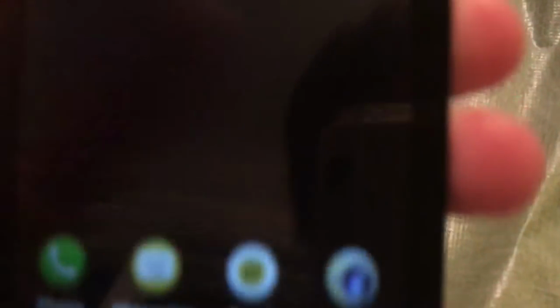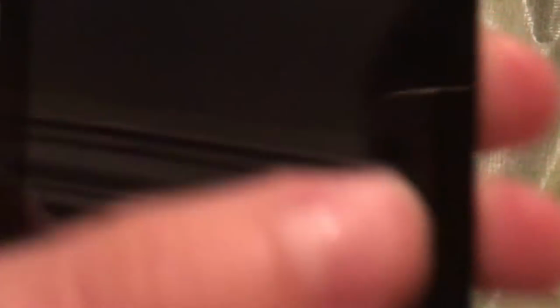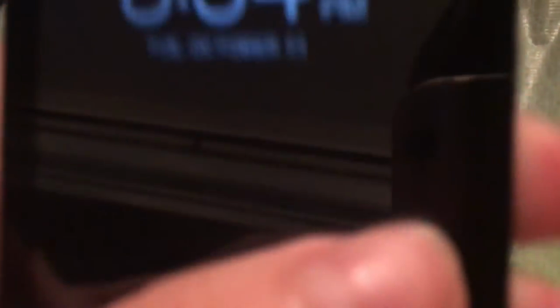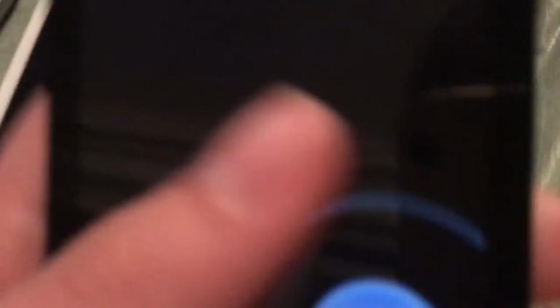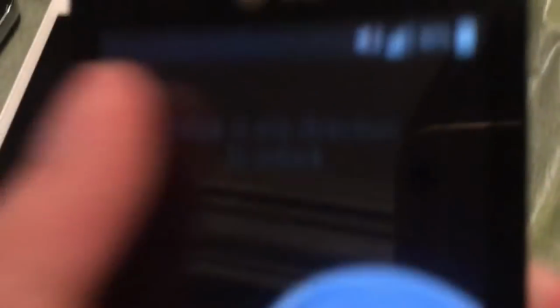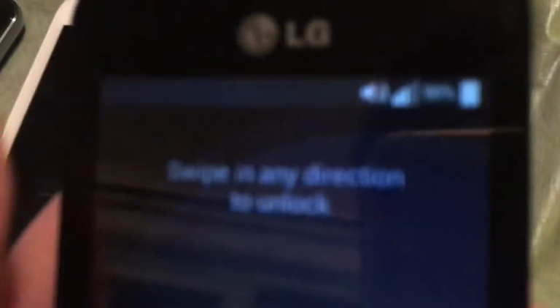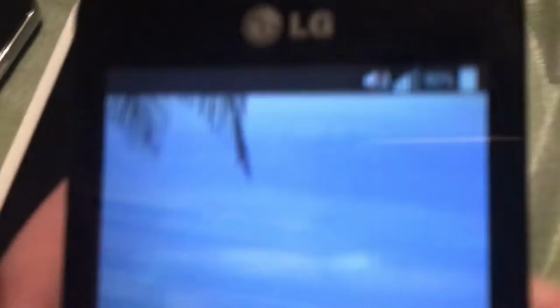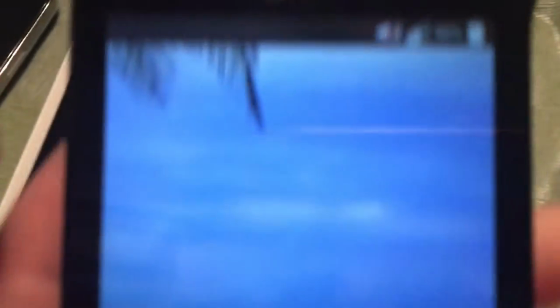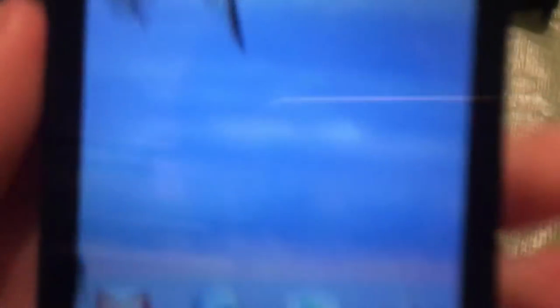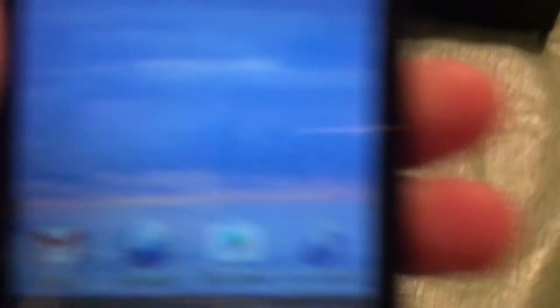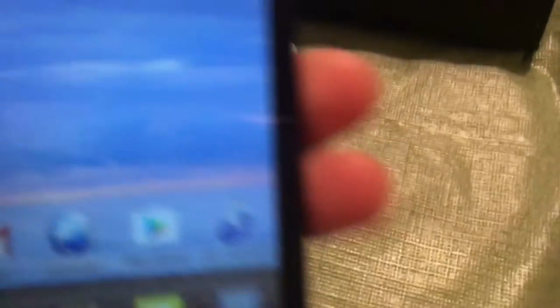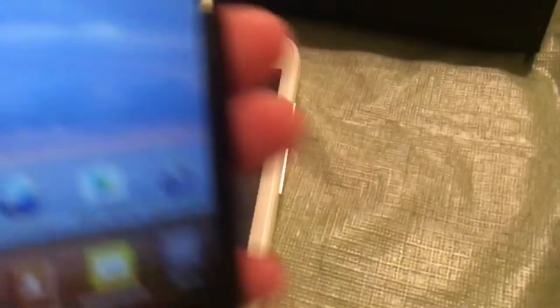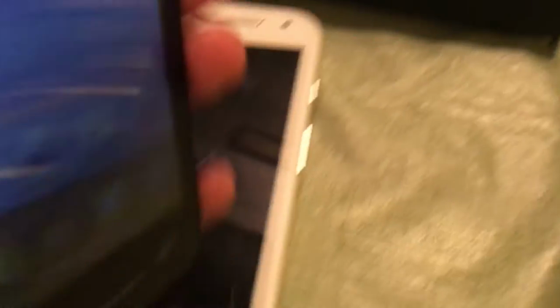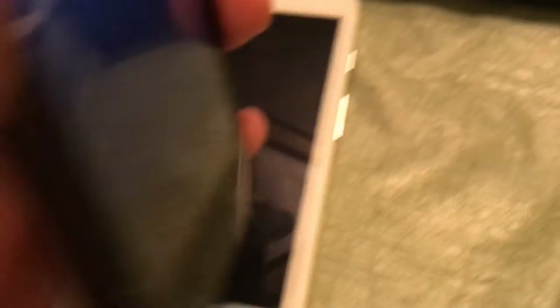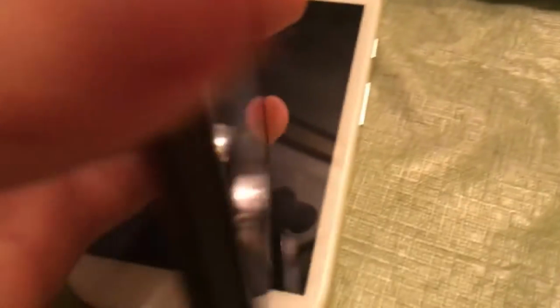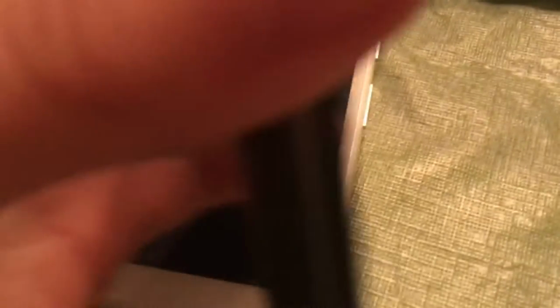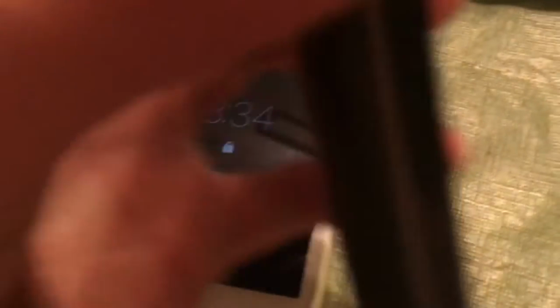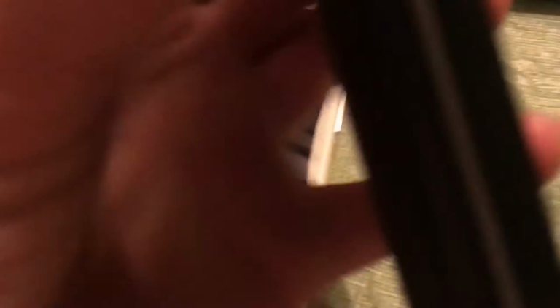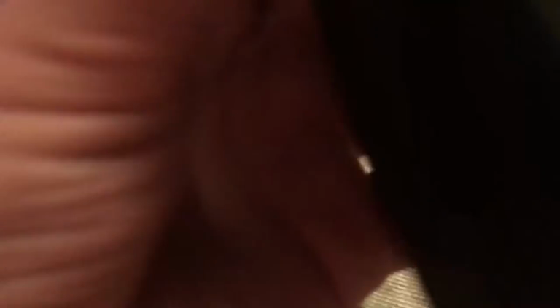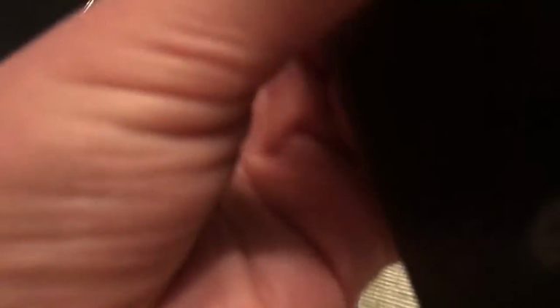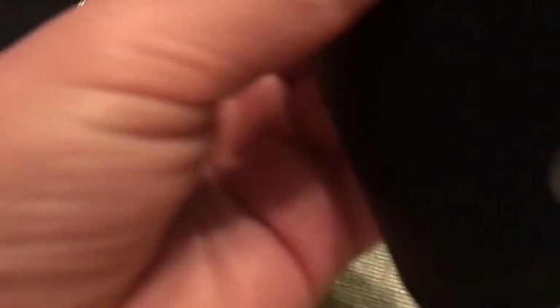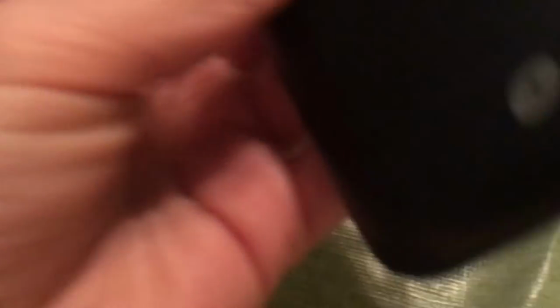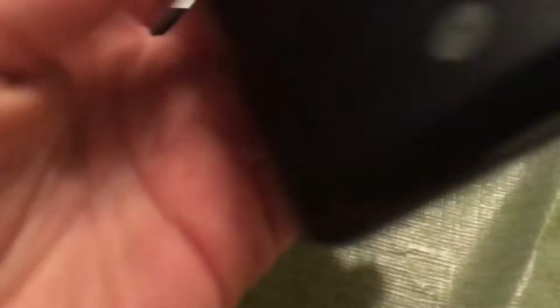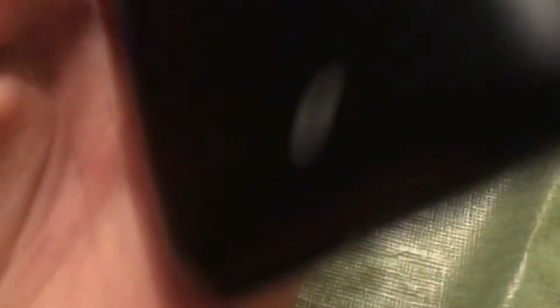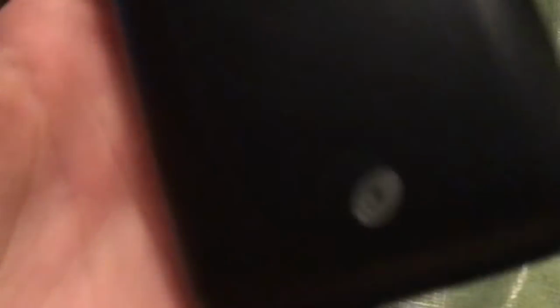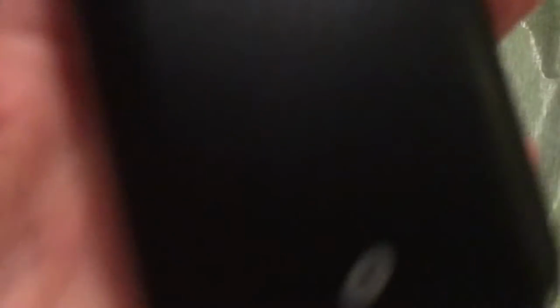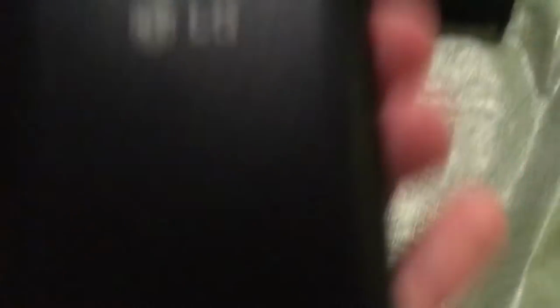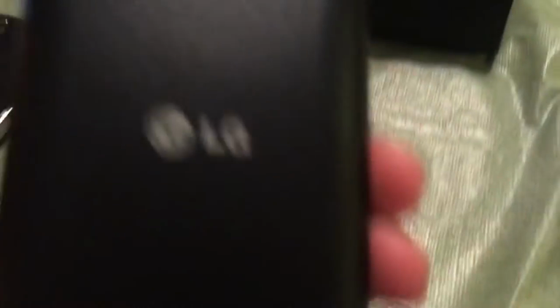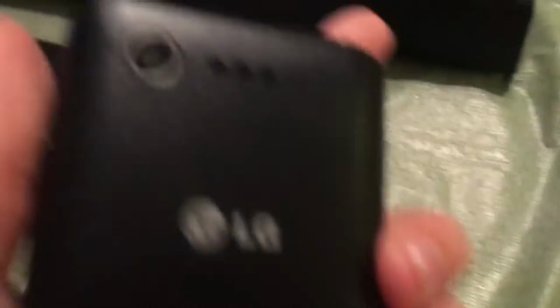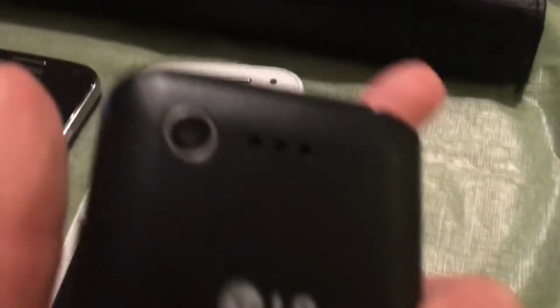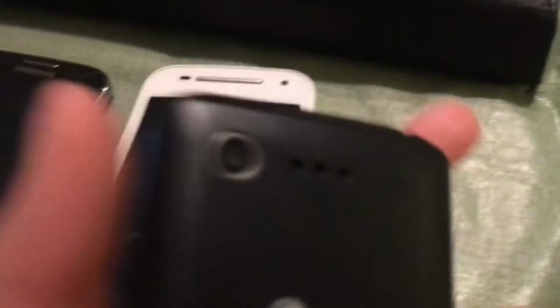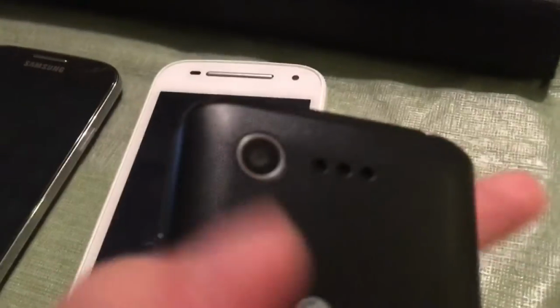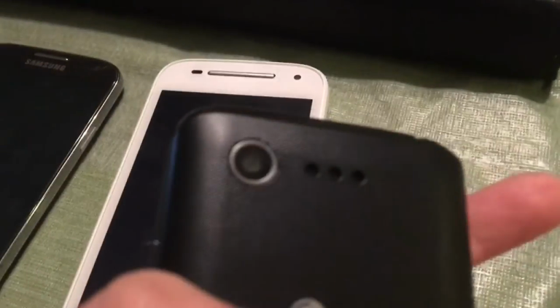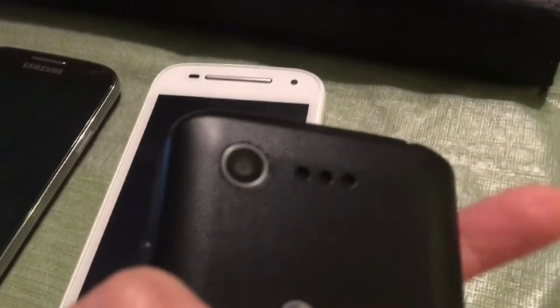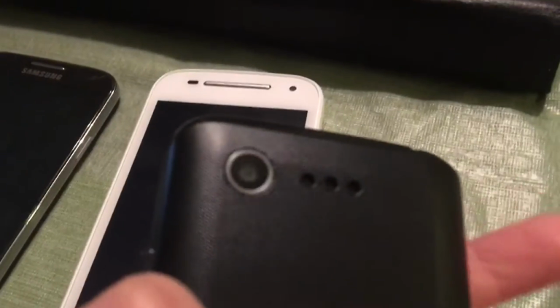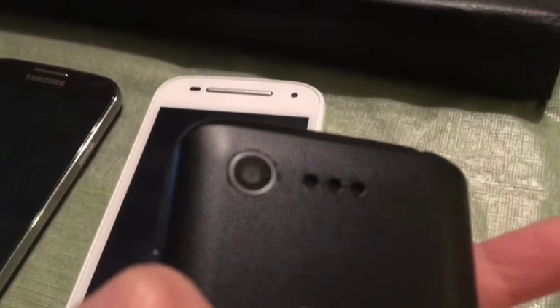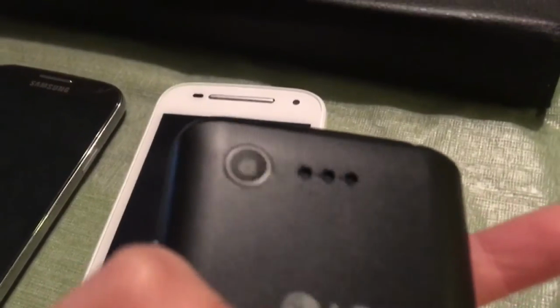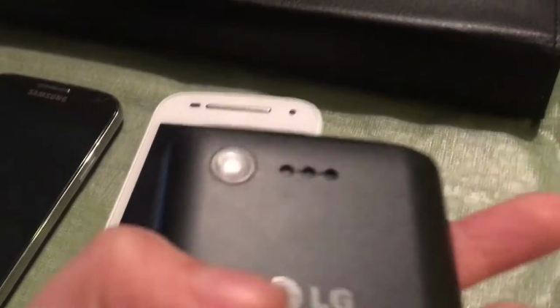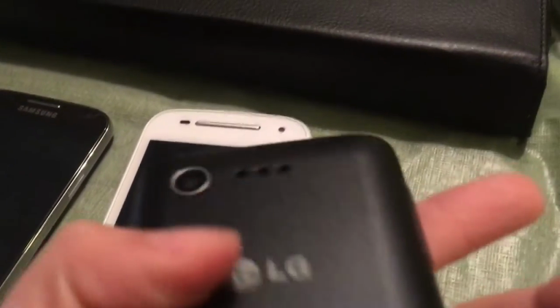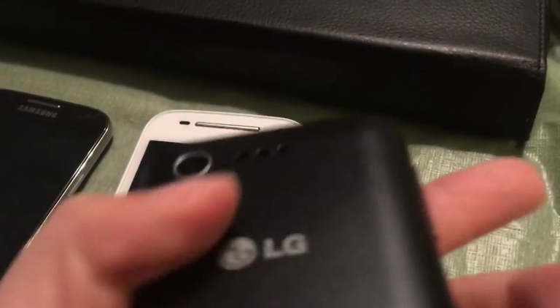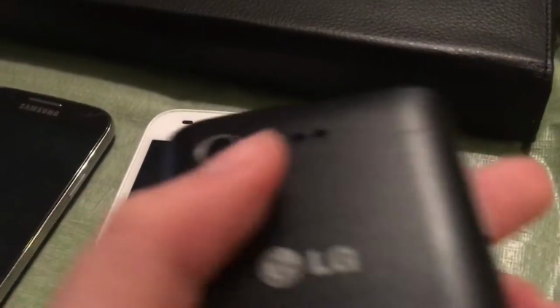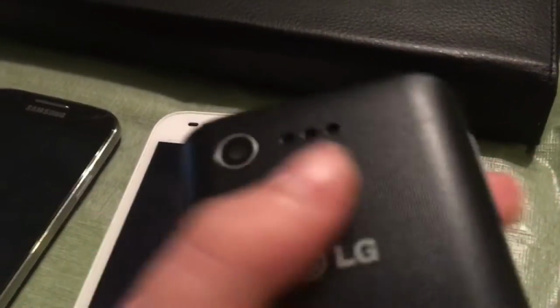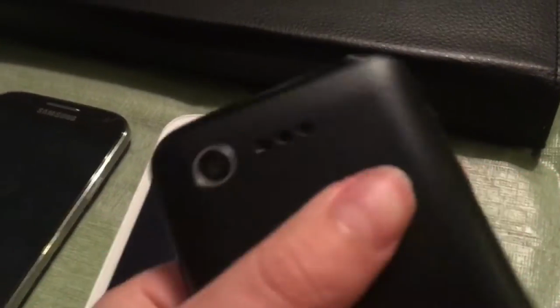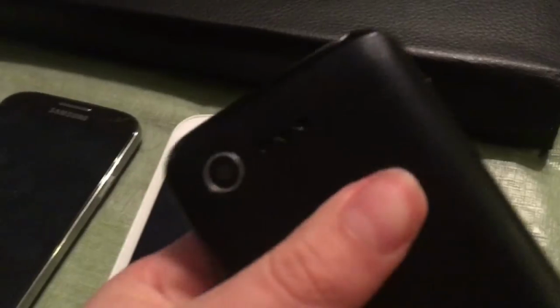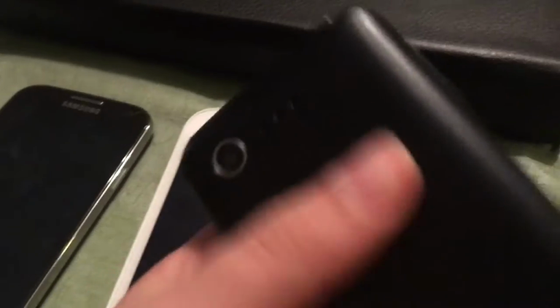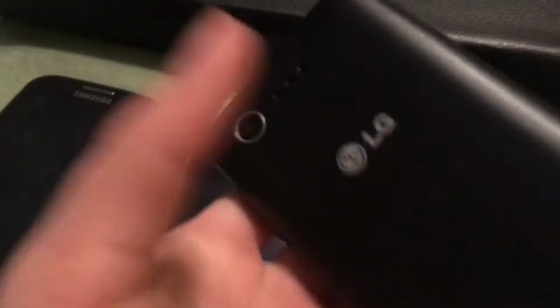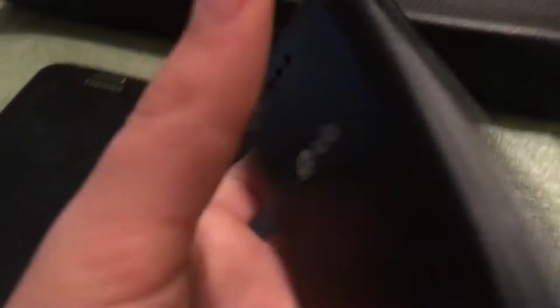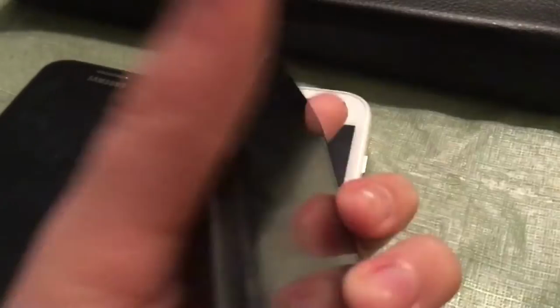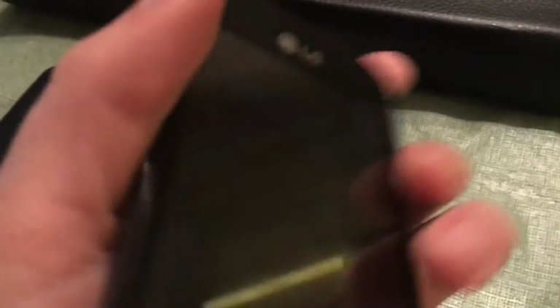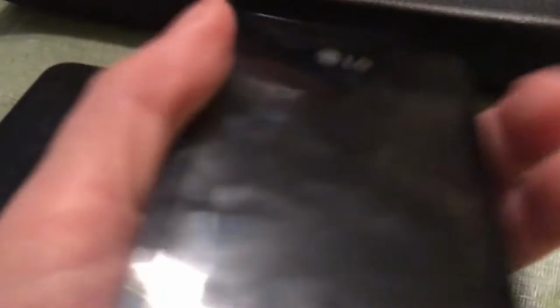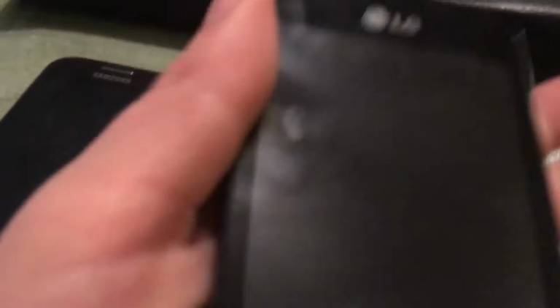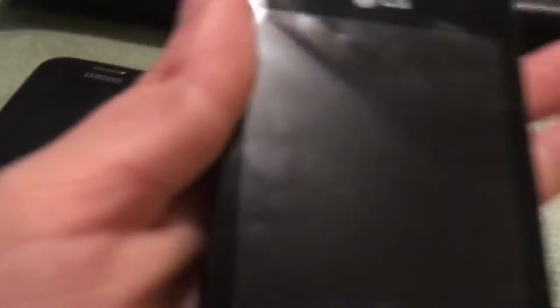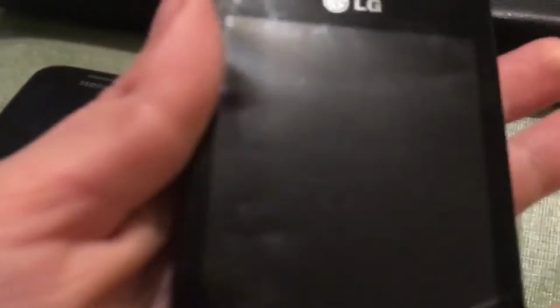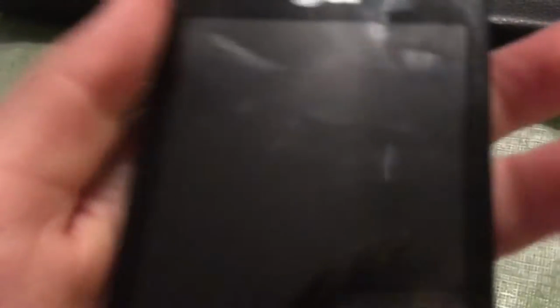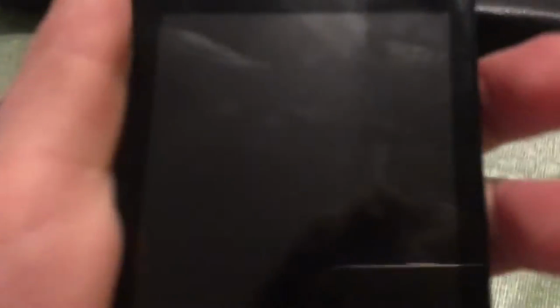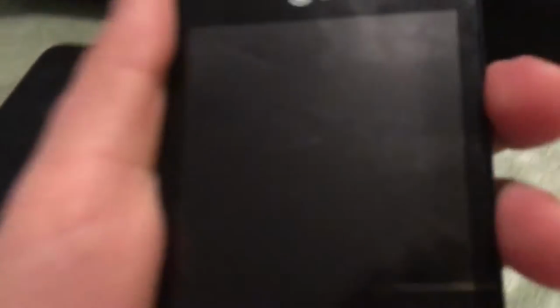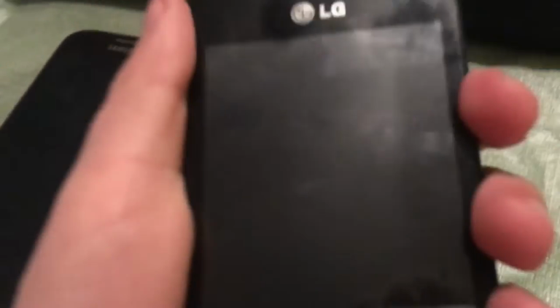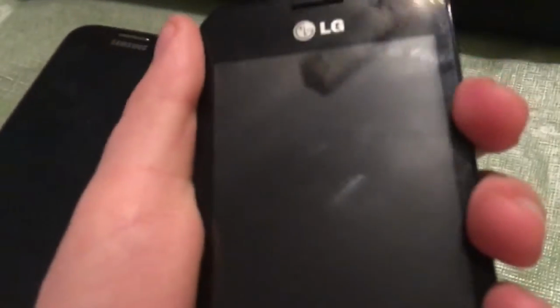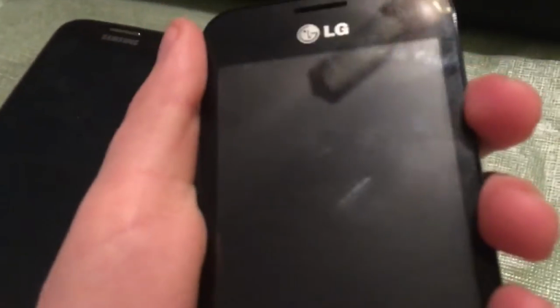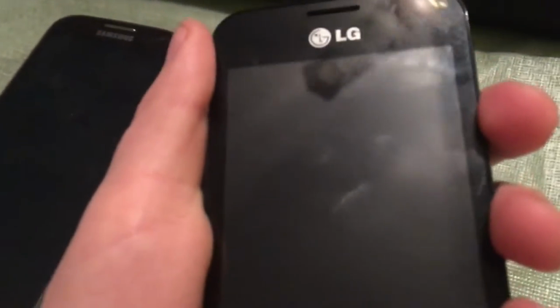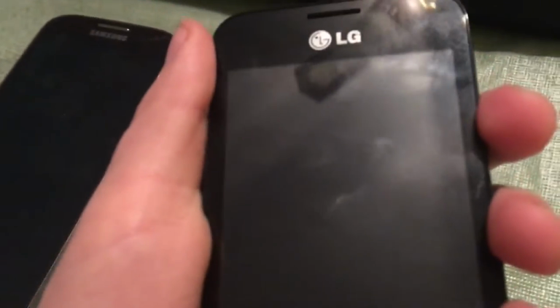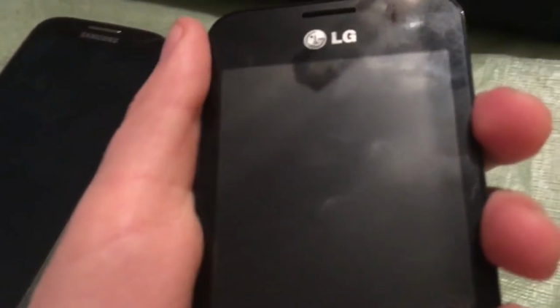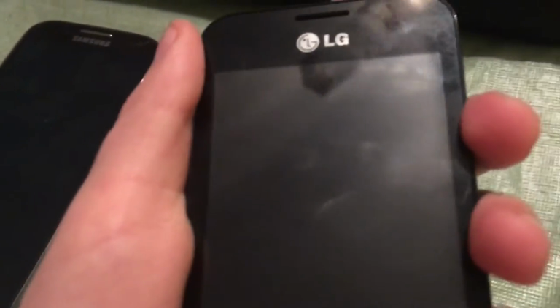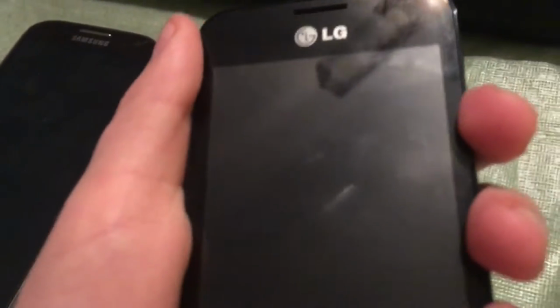Next we got an LG Optimus Fuel, which I got for 10 bucks. I heard it's actually a decent phone for the money.